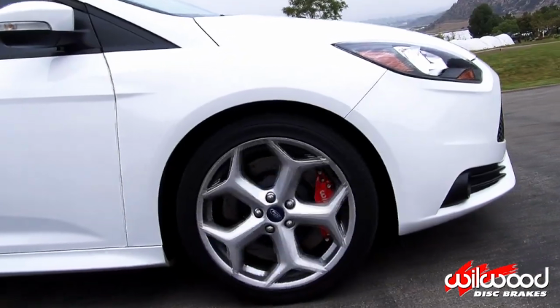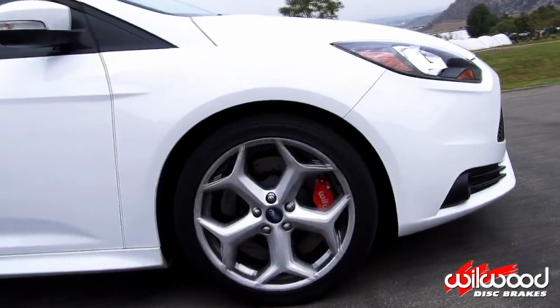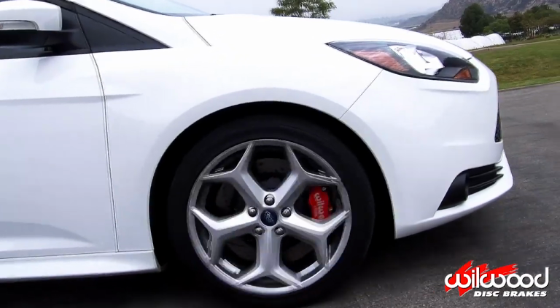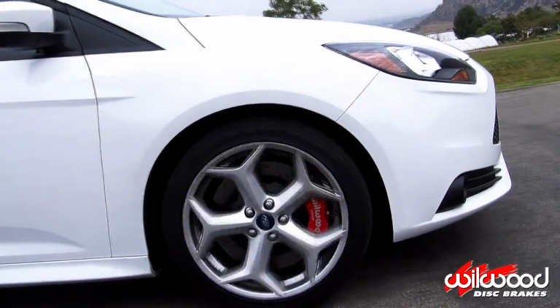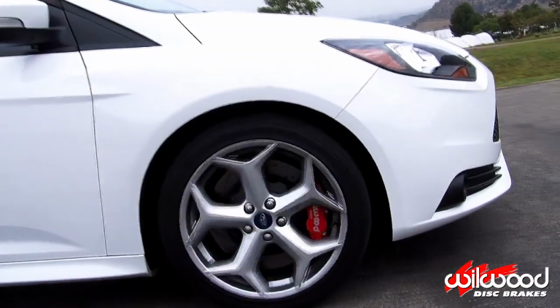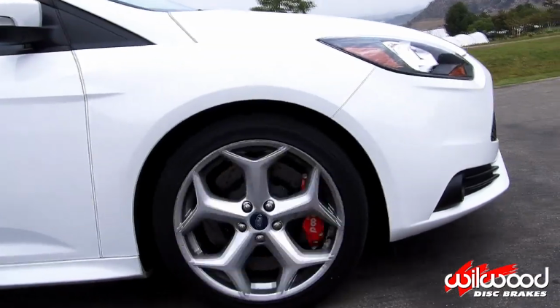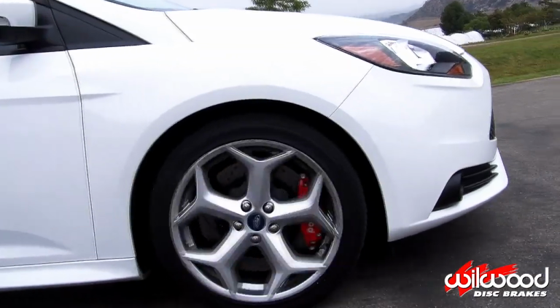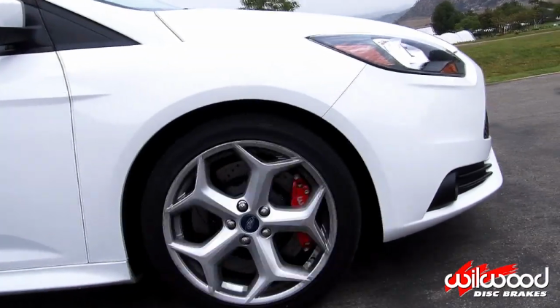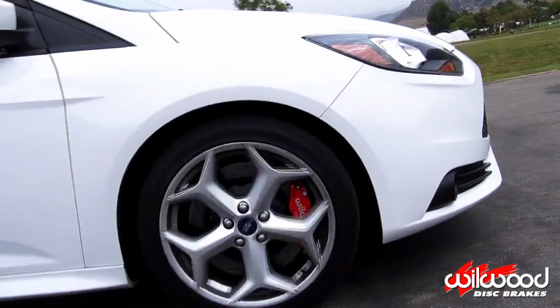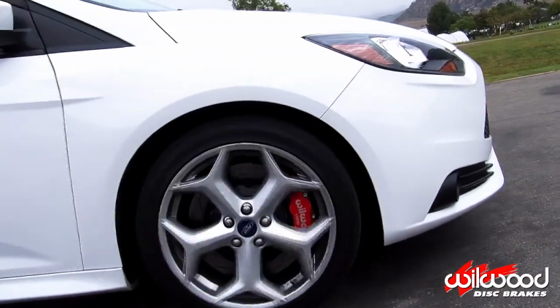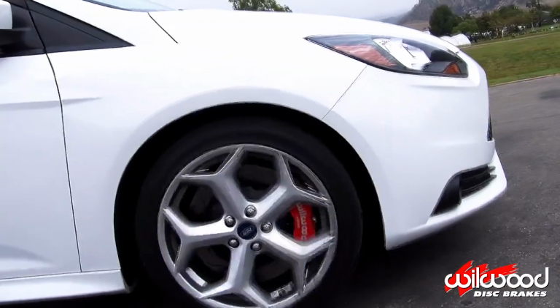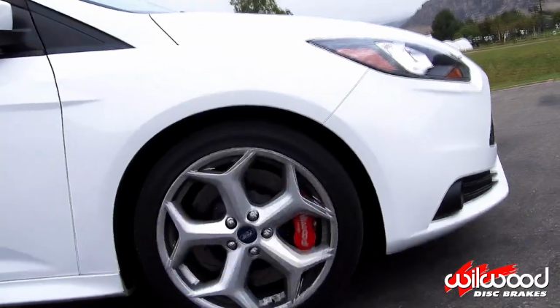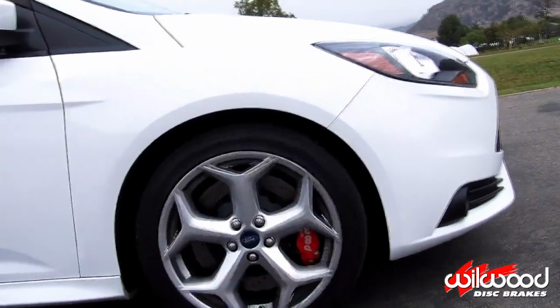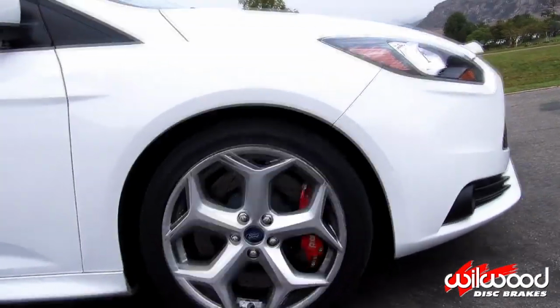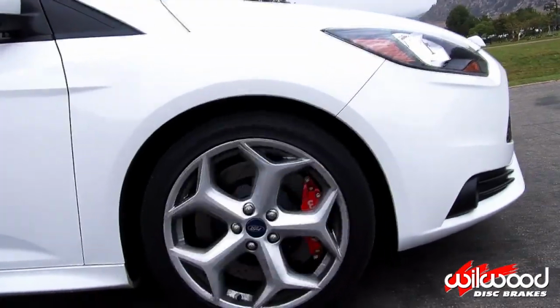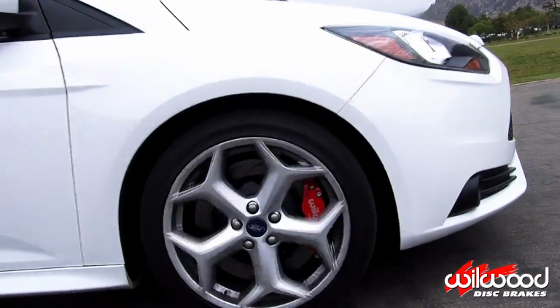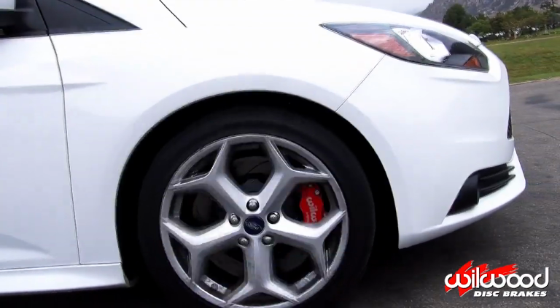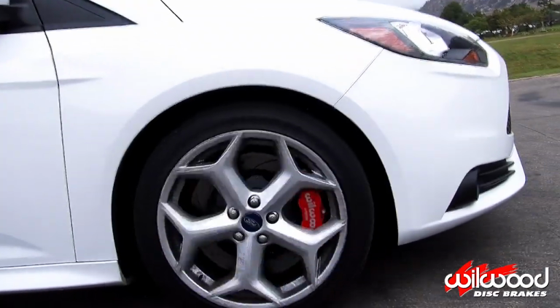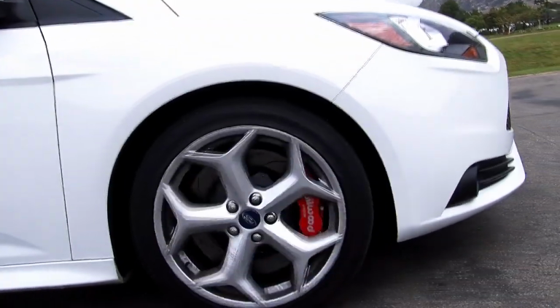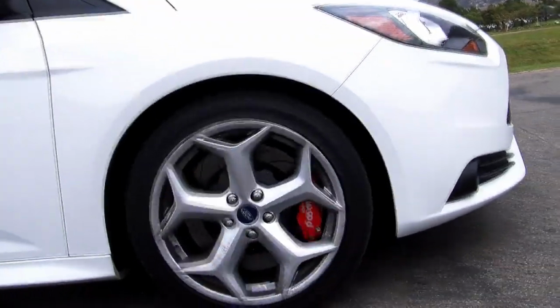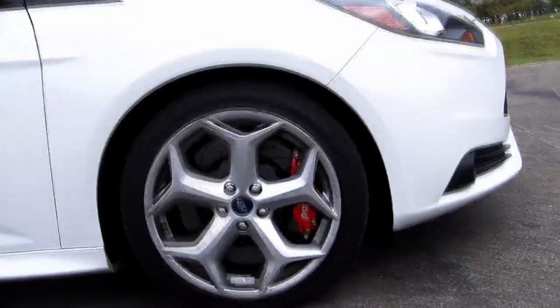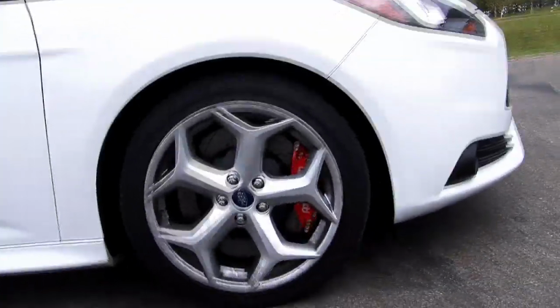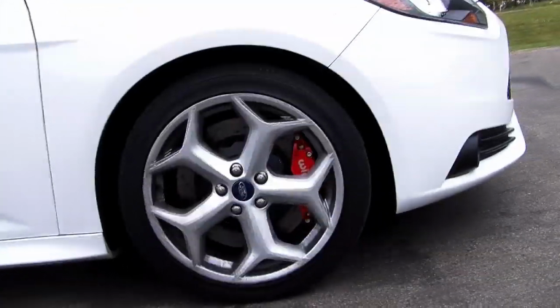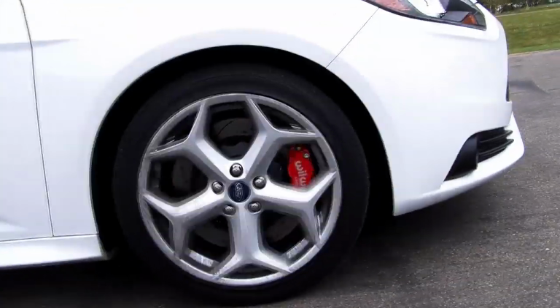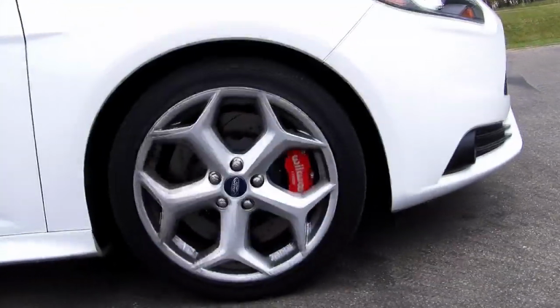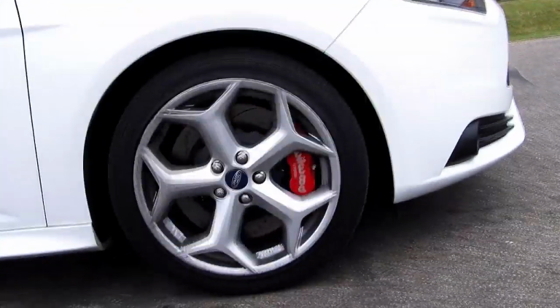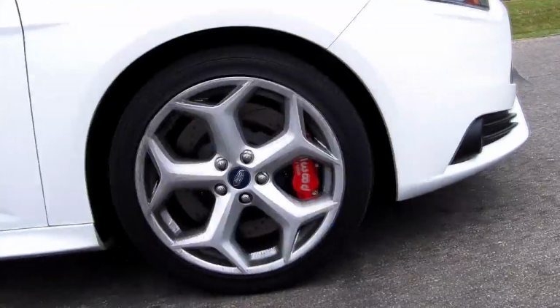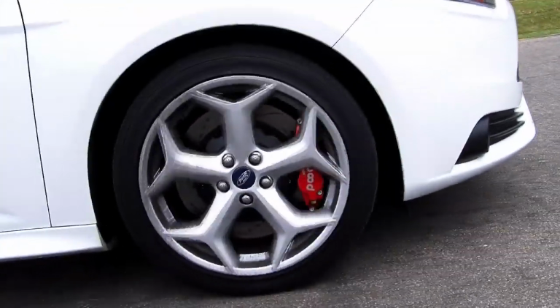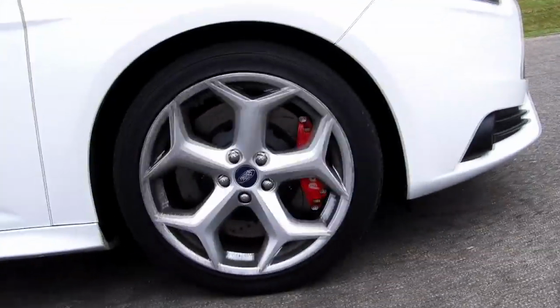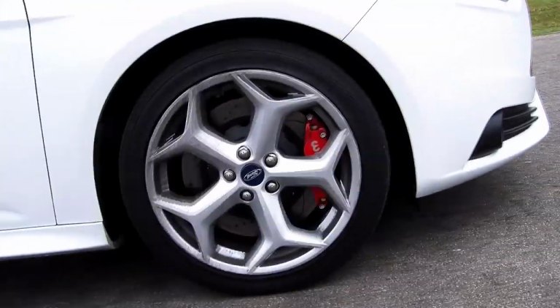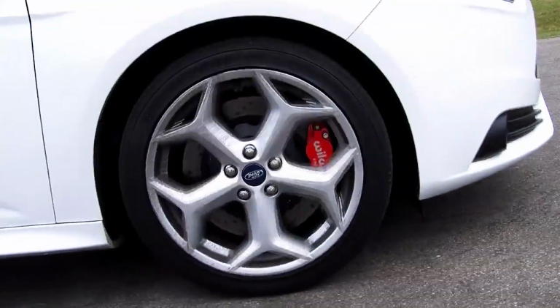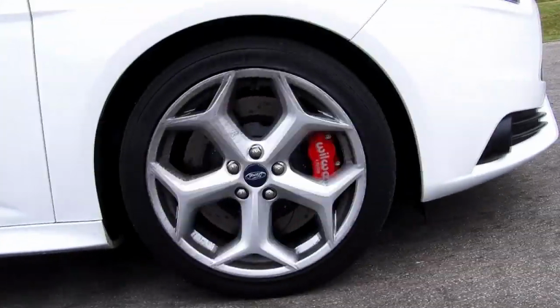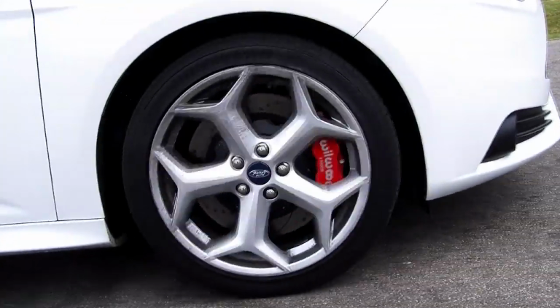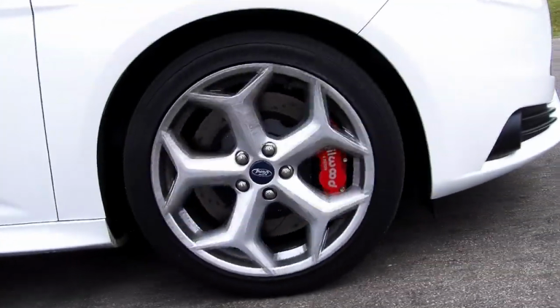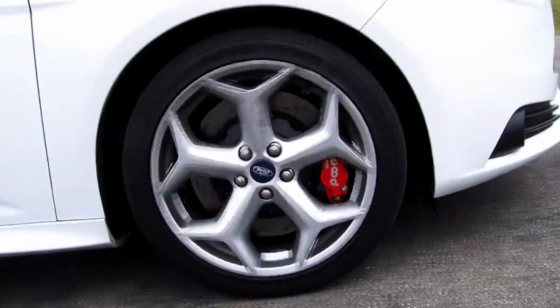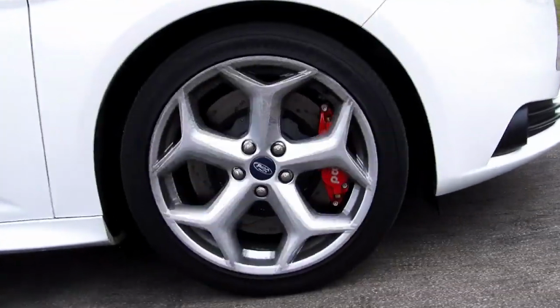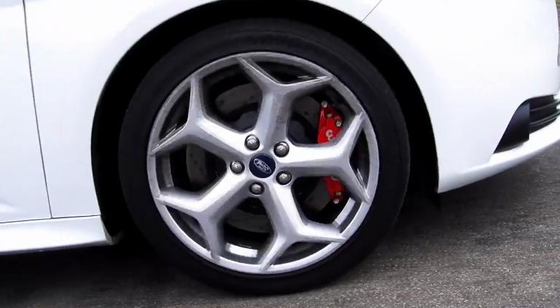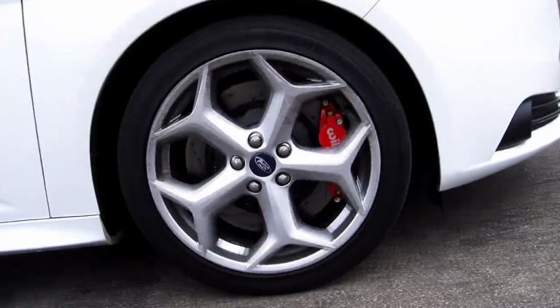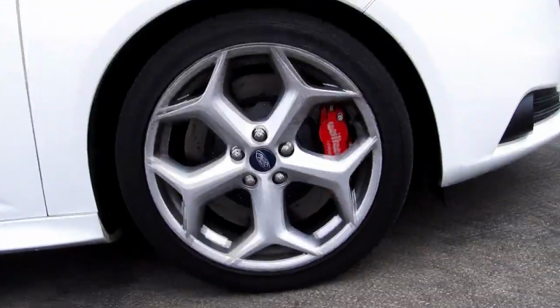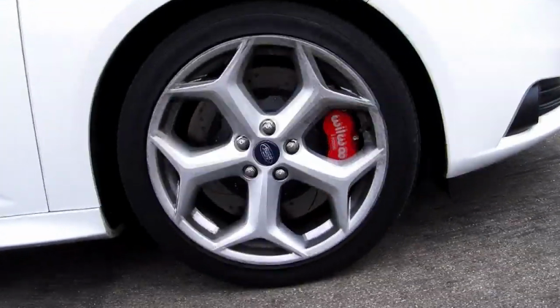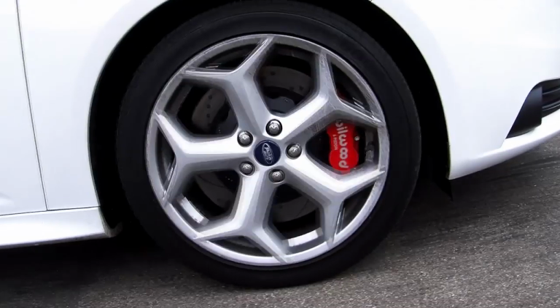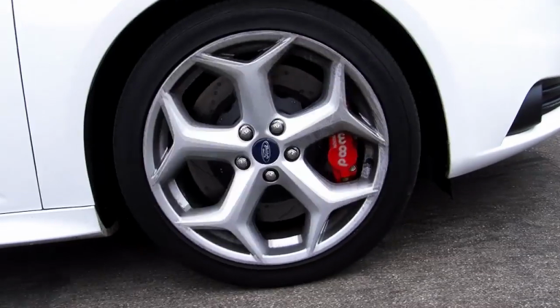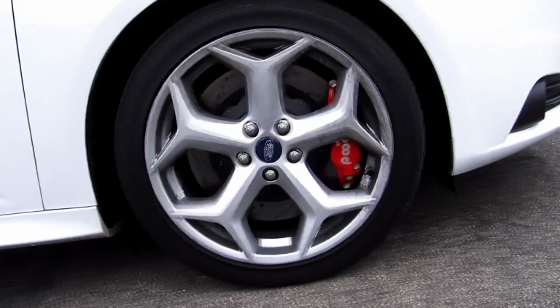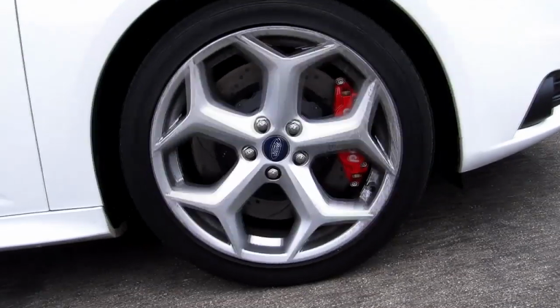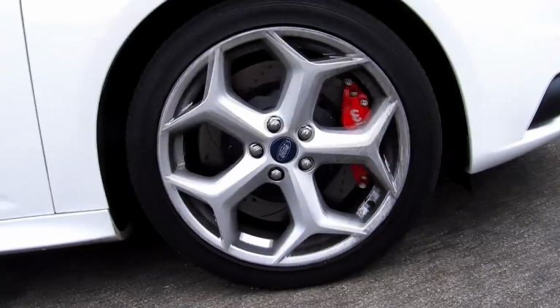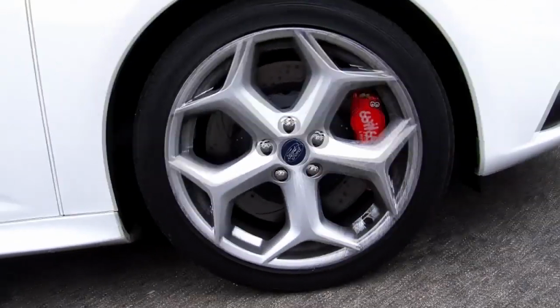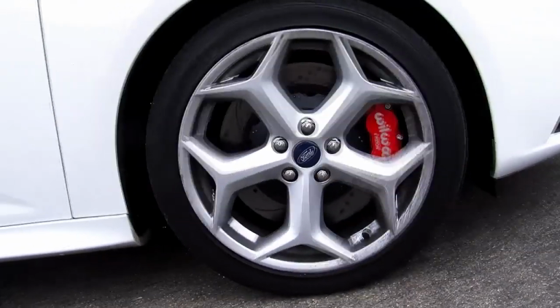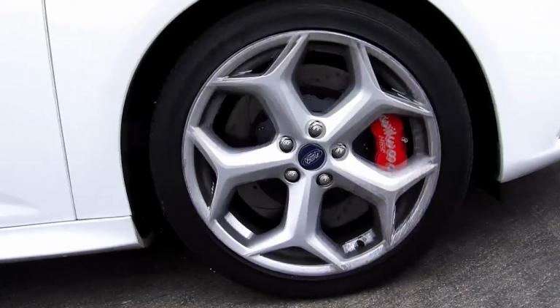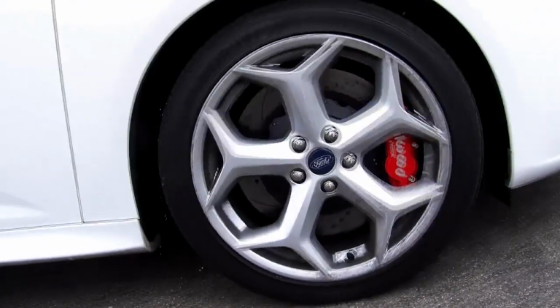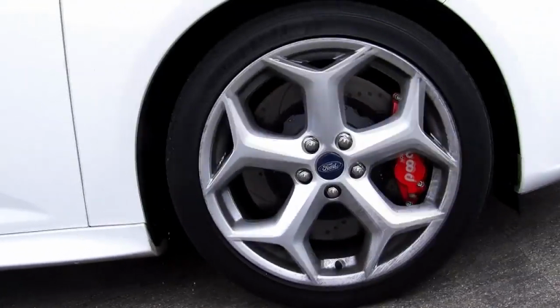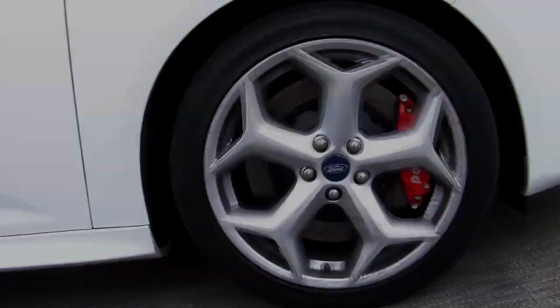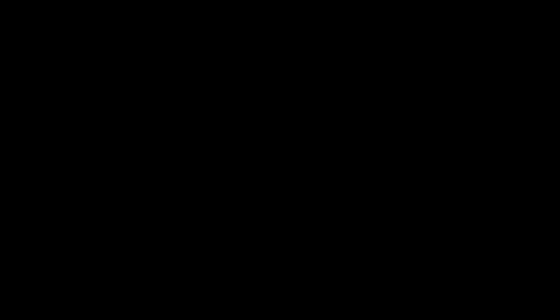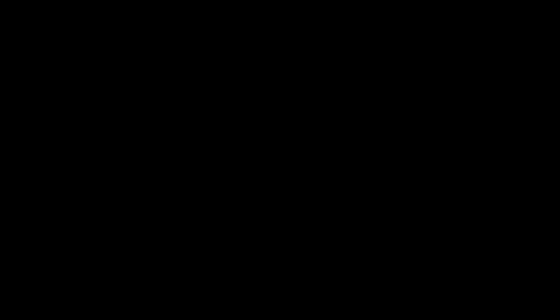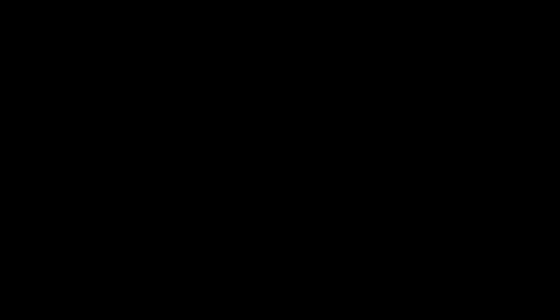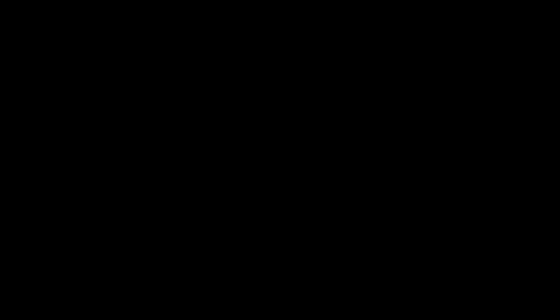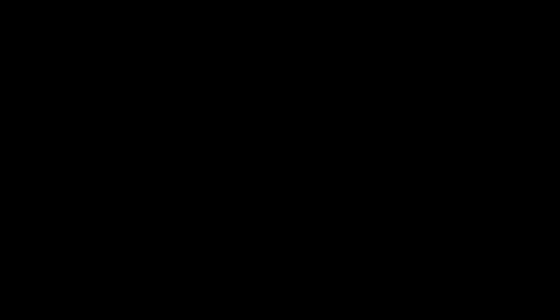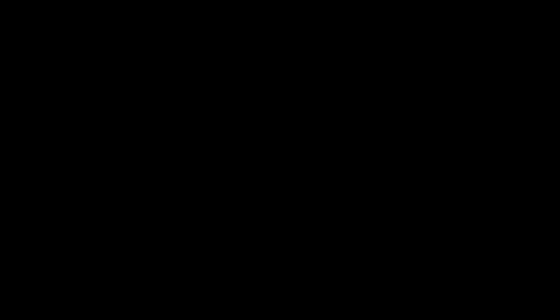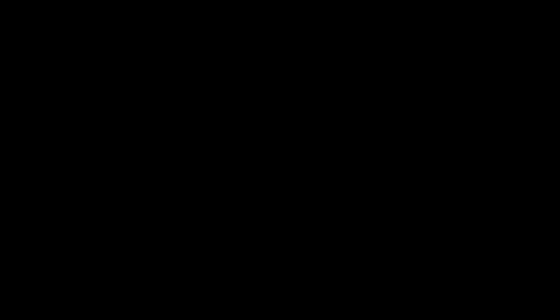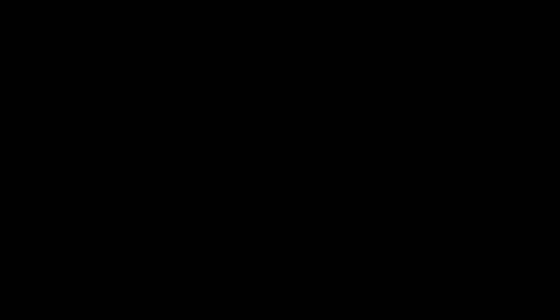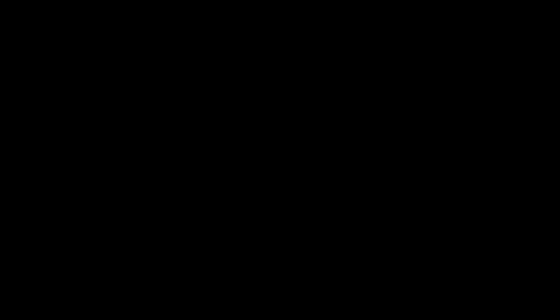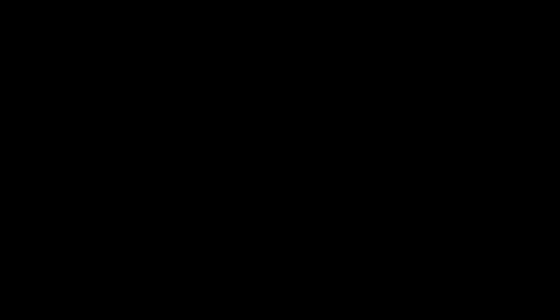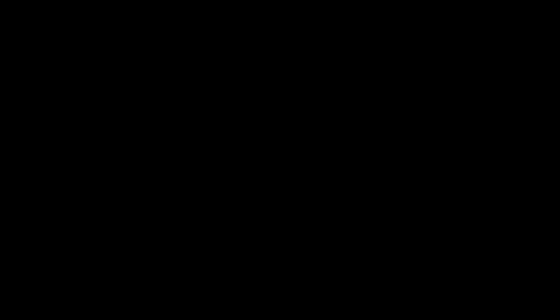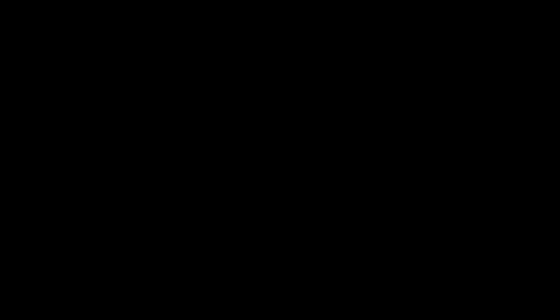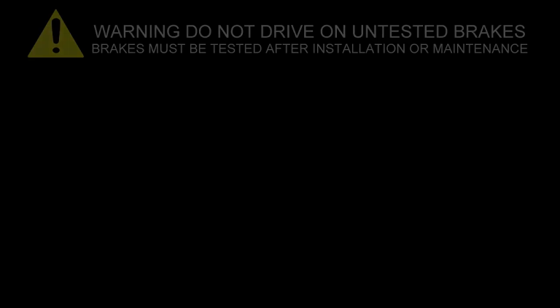Before driving on the streets, carefully follow the brake bleeding and bedding procedure. Do not drive on untested brakes.